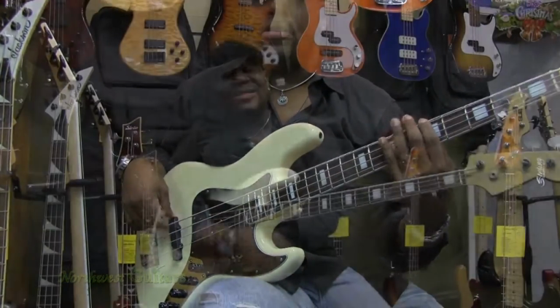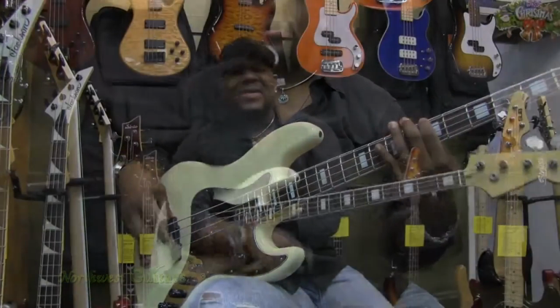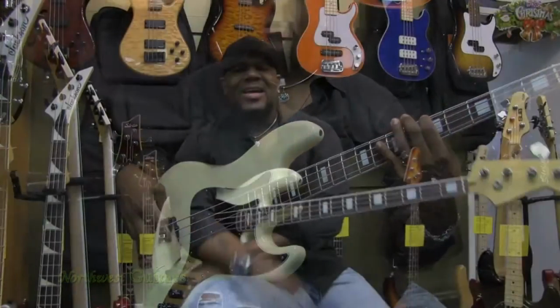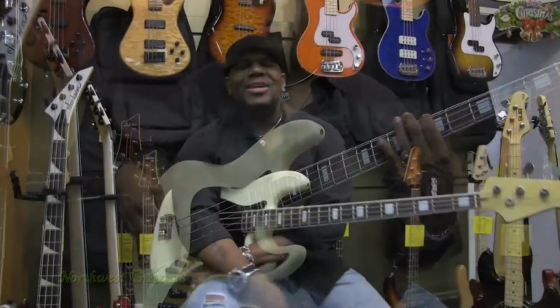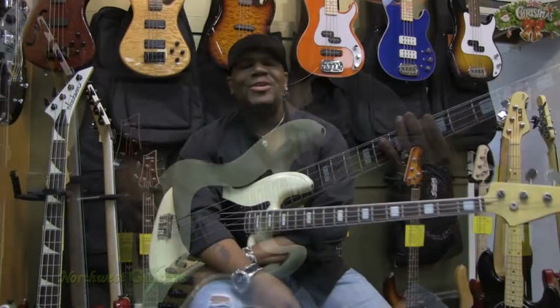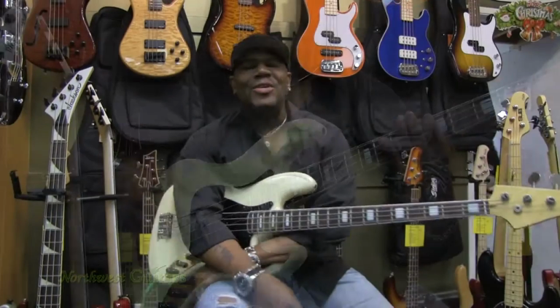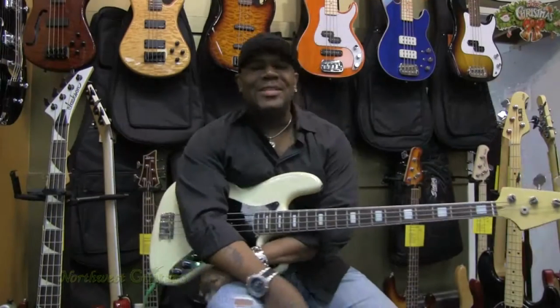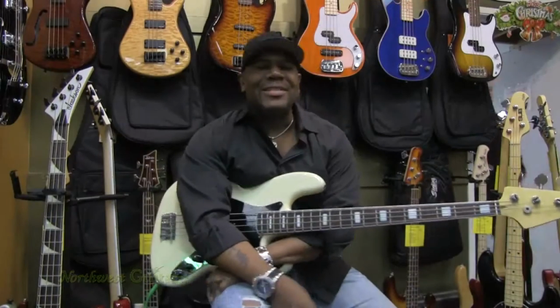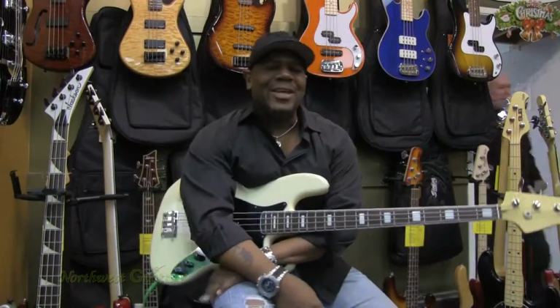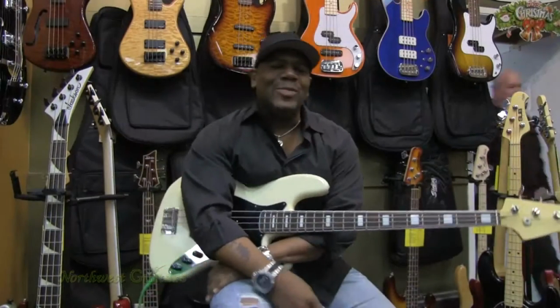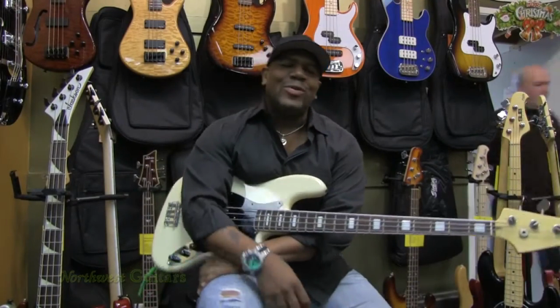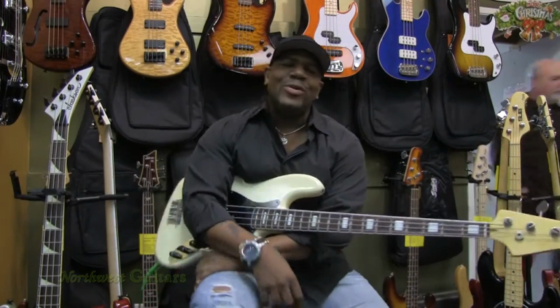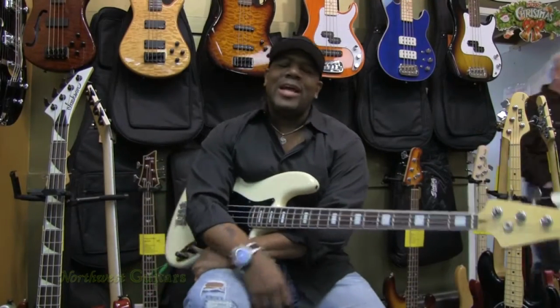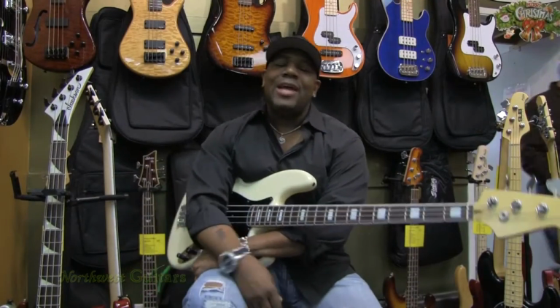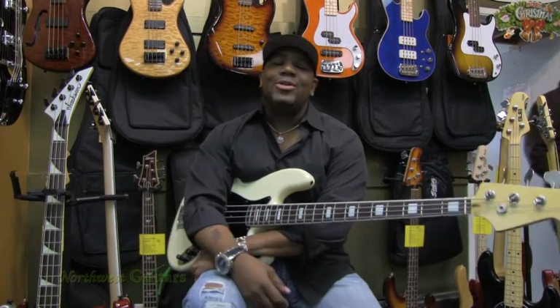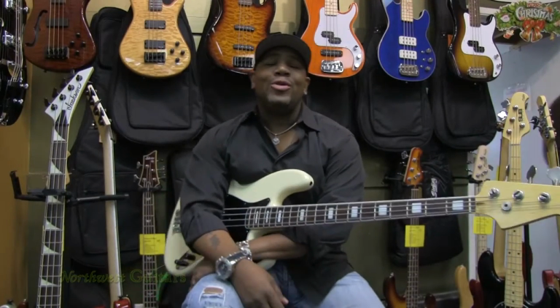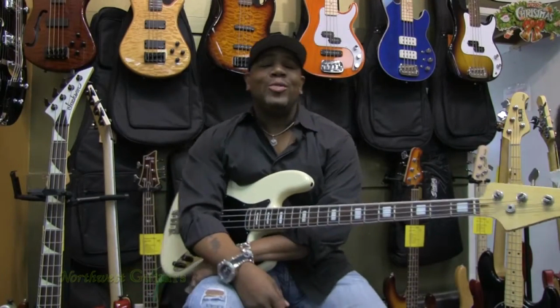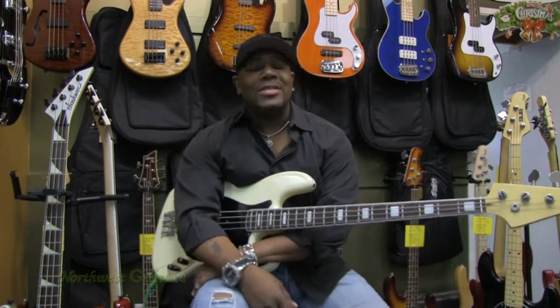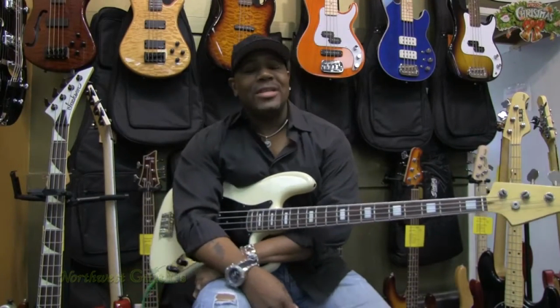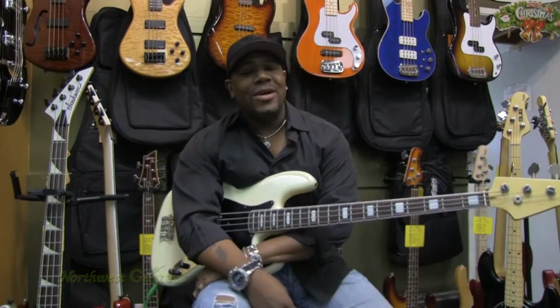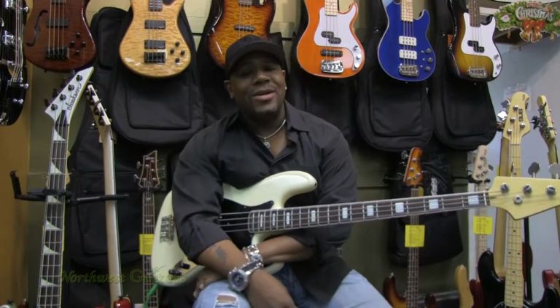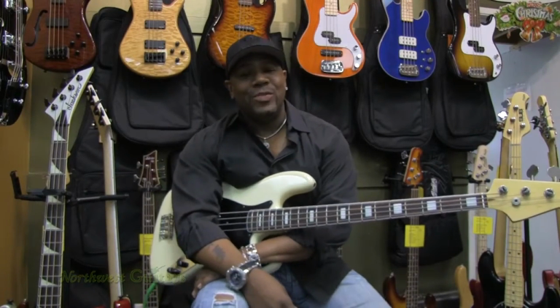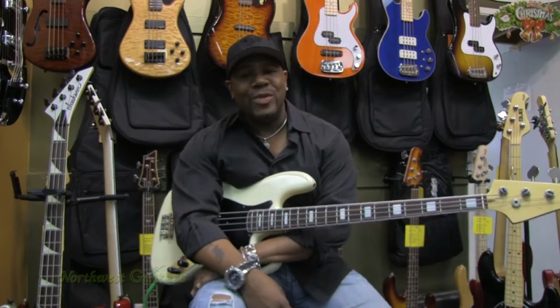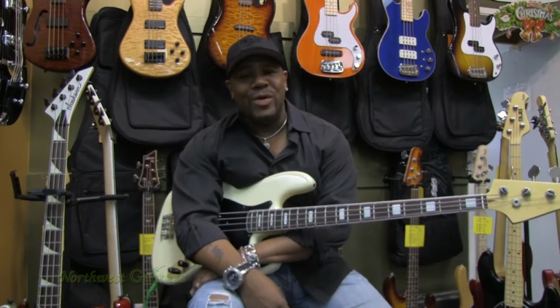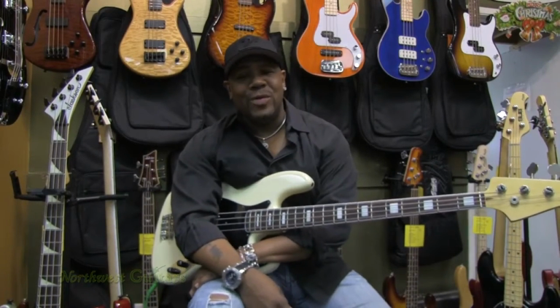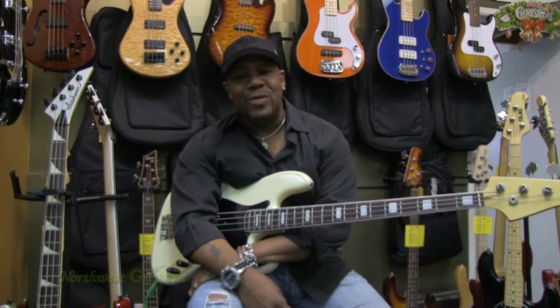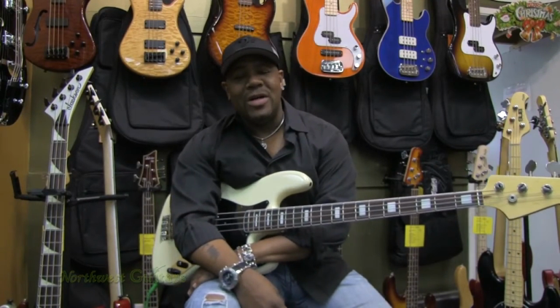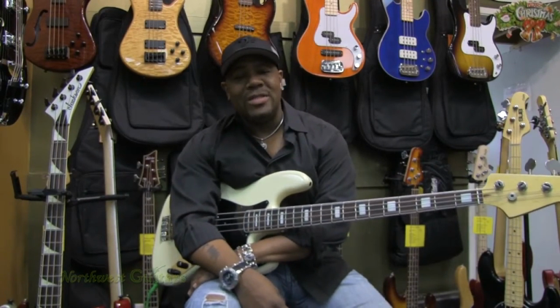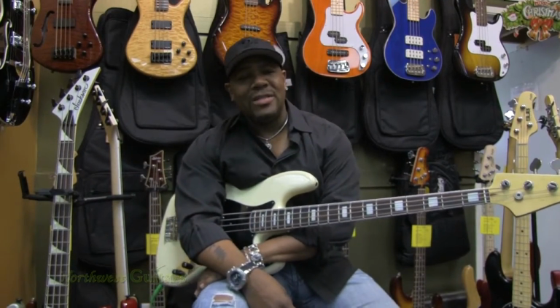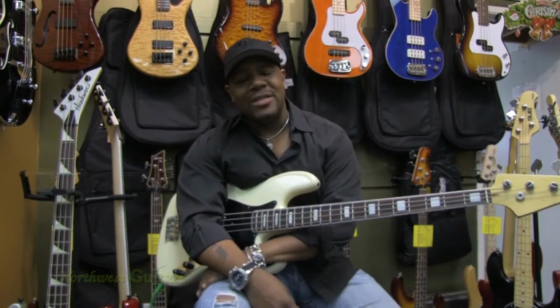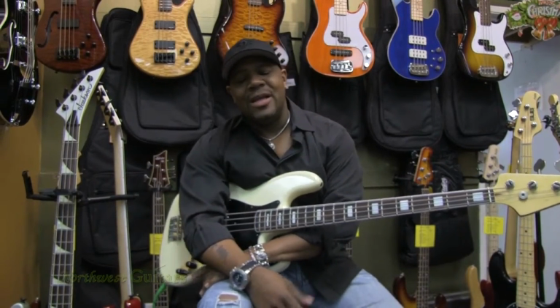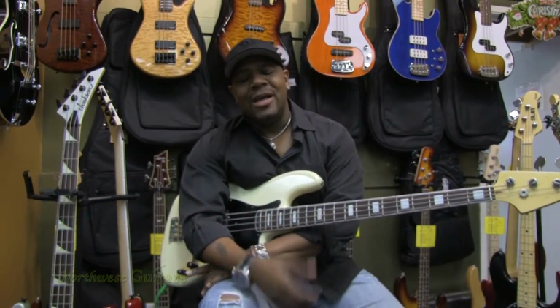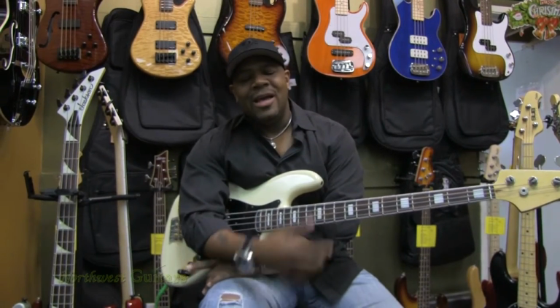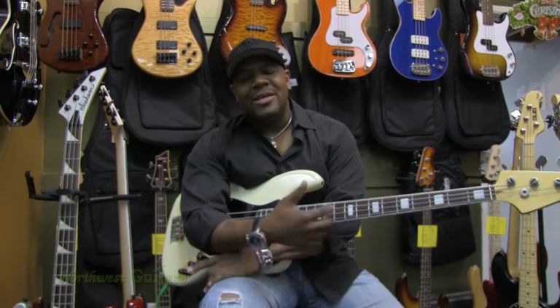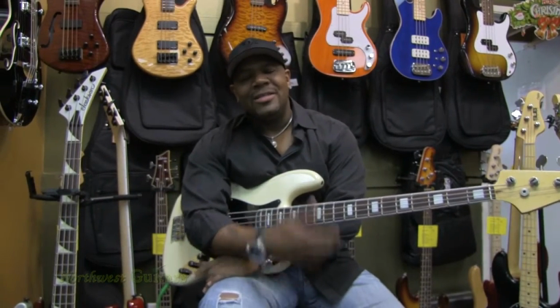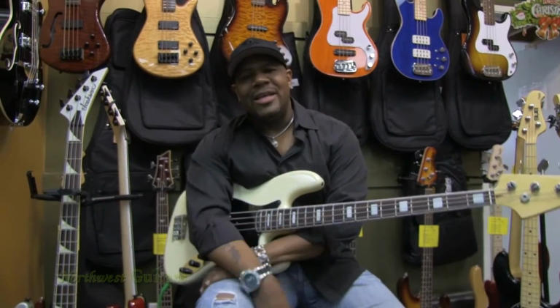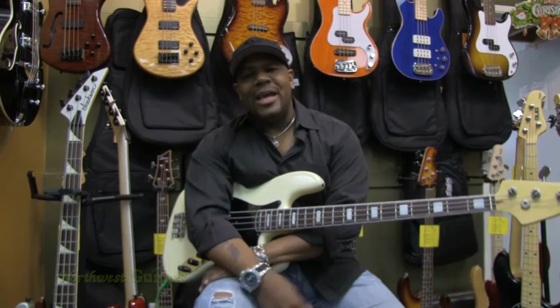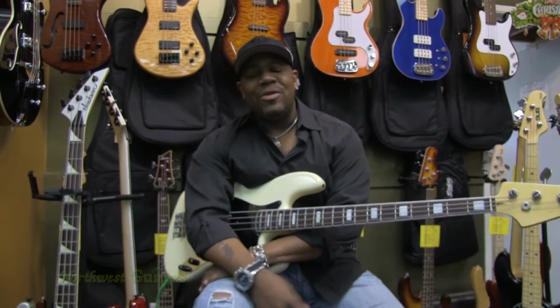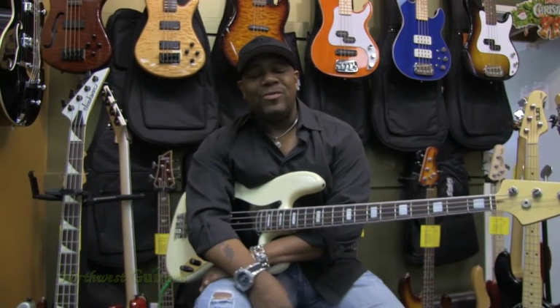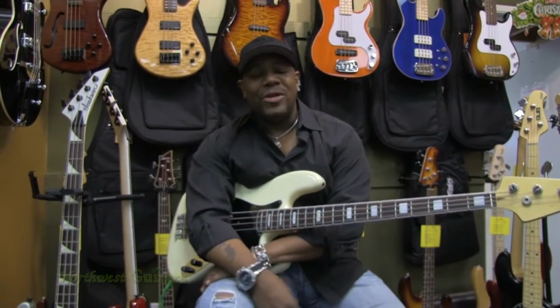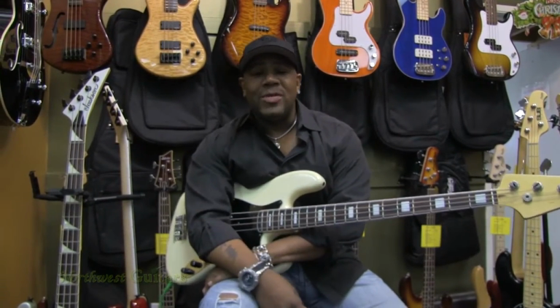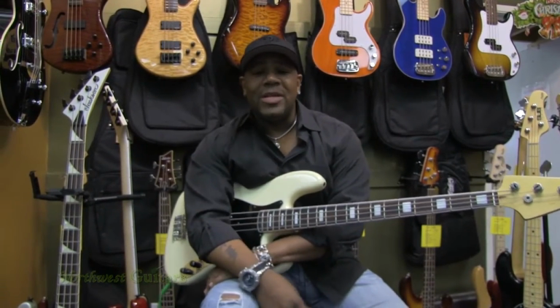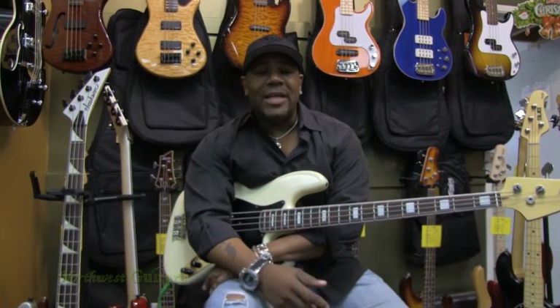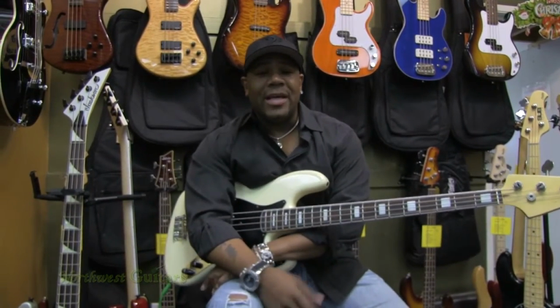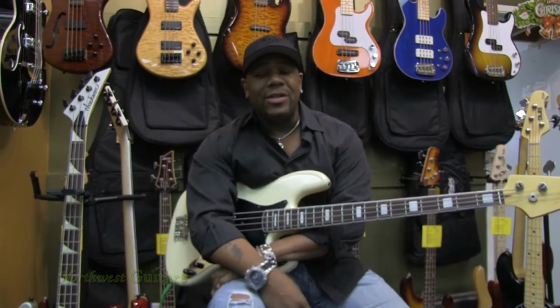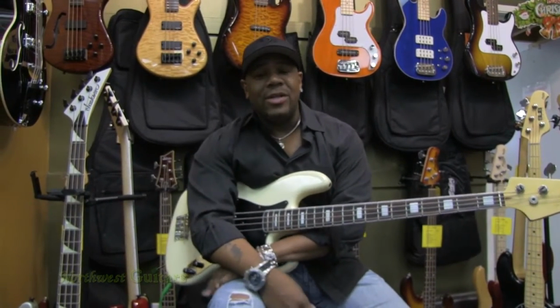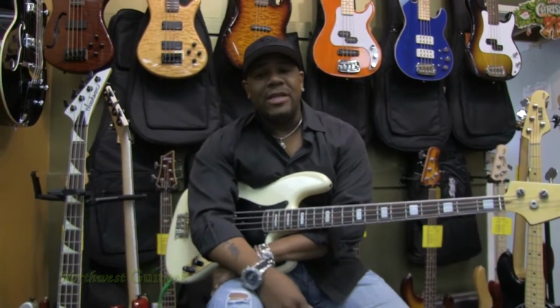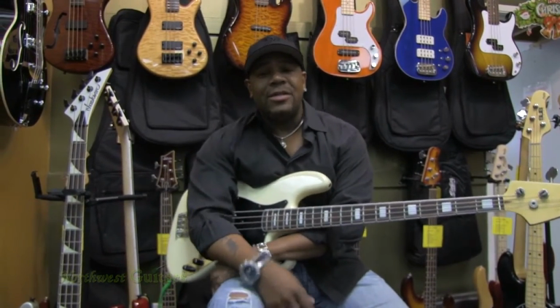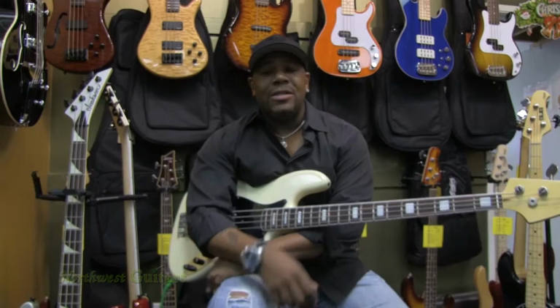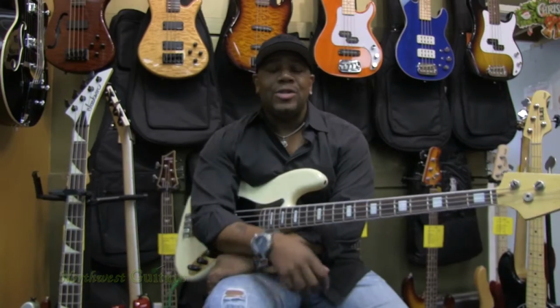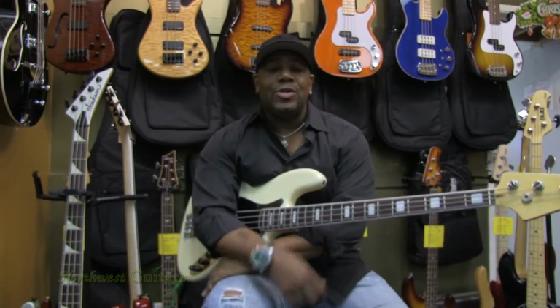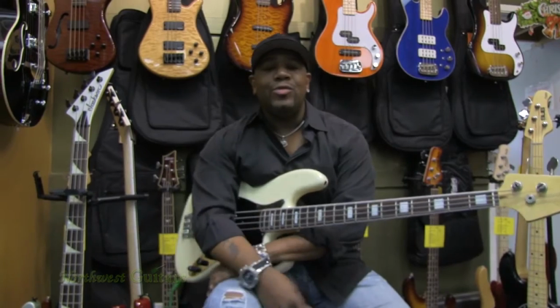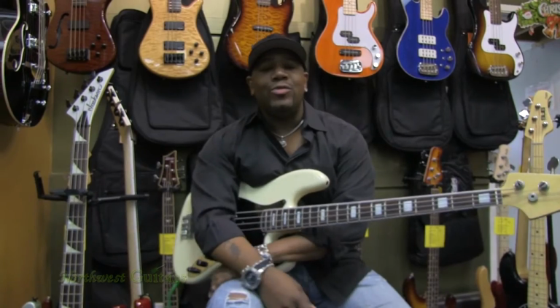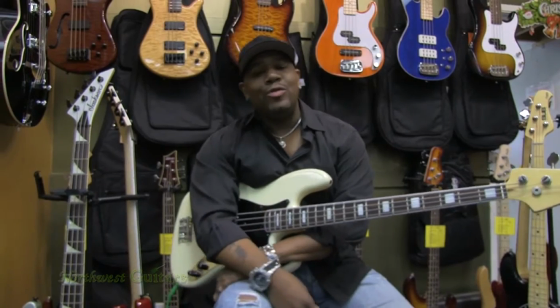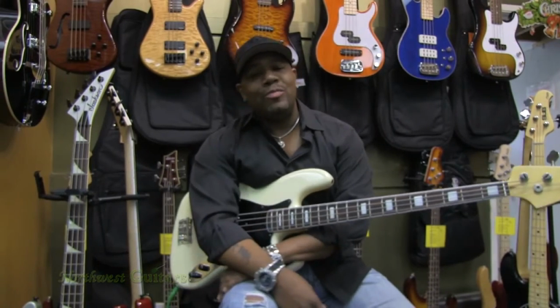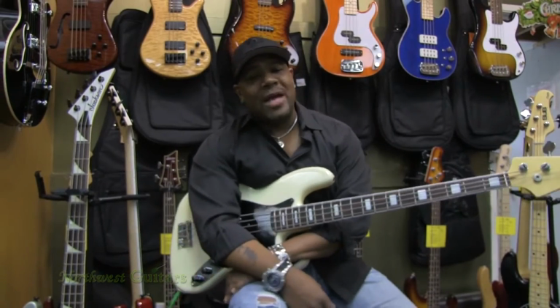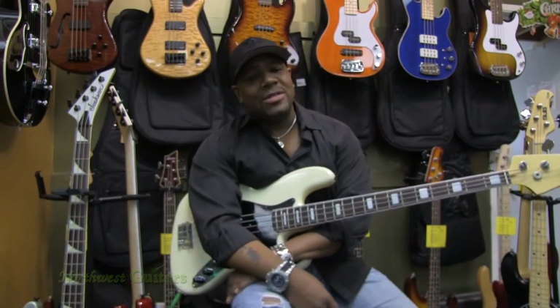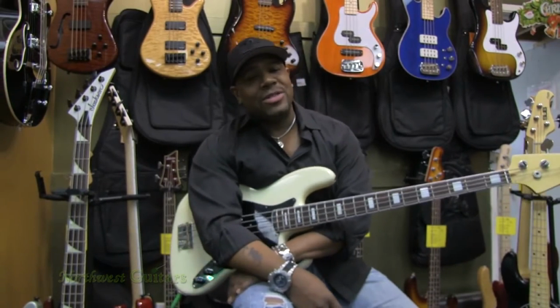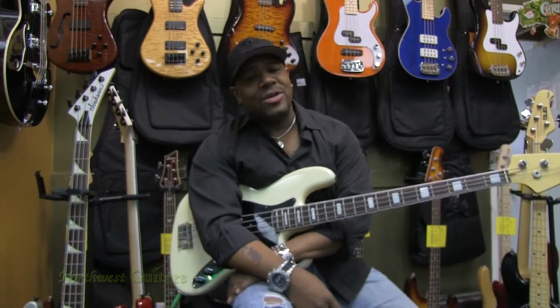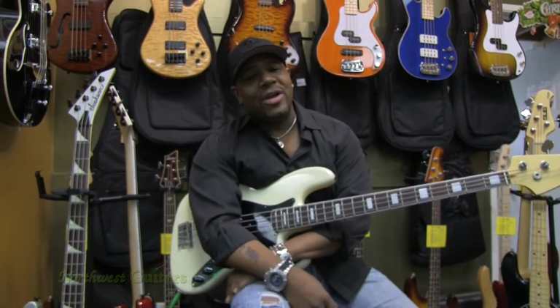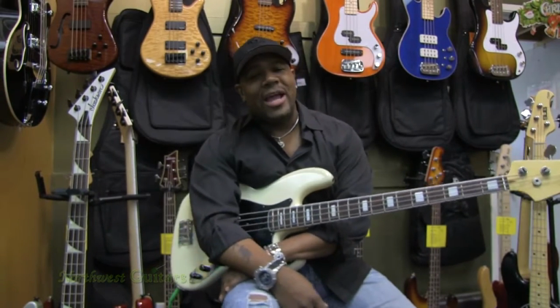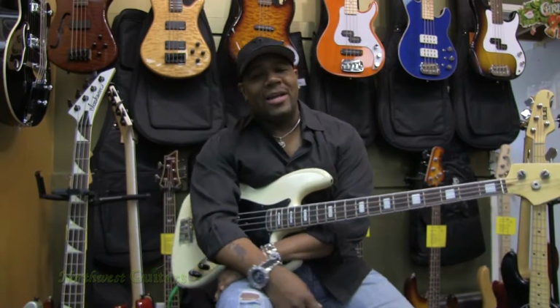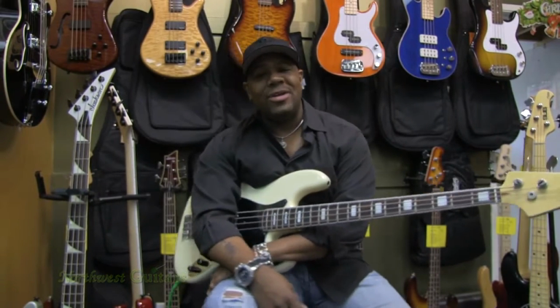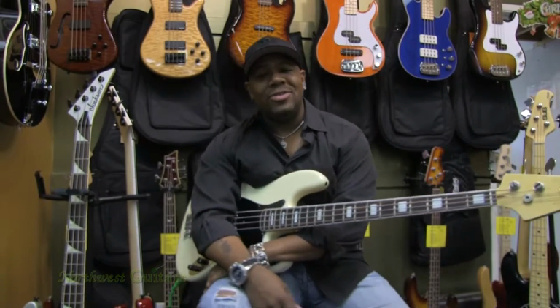How are you doing? This is Ian Pruitt at Northwest Guitars in Bellevue, Washington. Today, my friends, we're going to take a look at the new Routemaster 800.